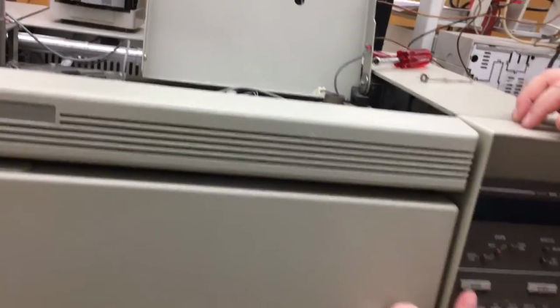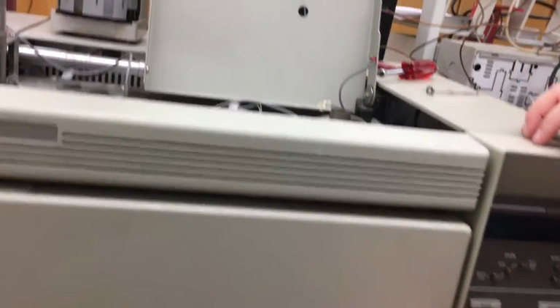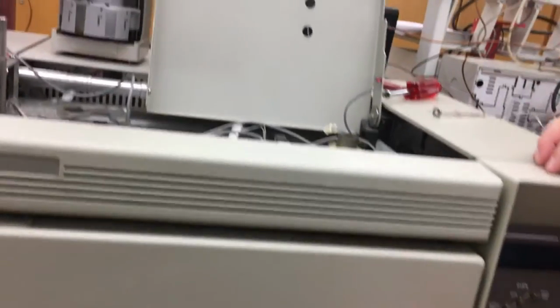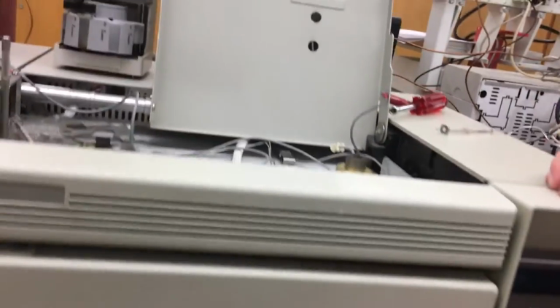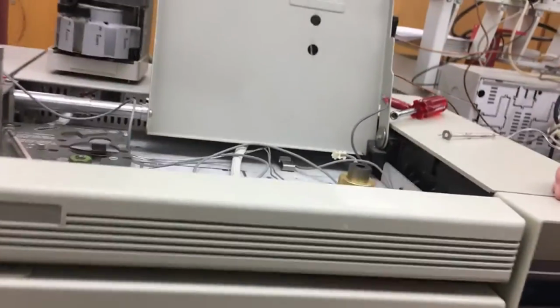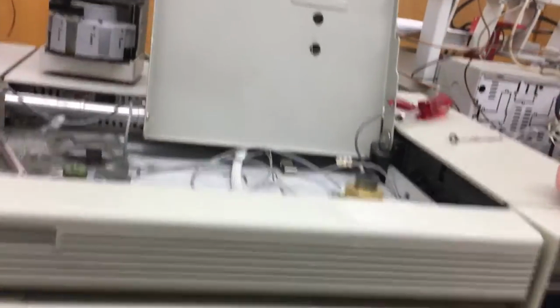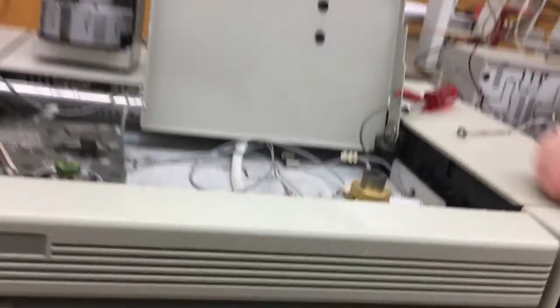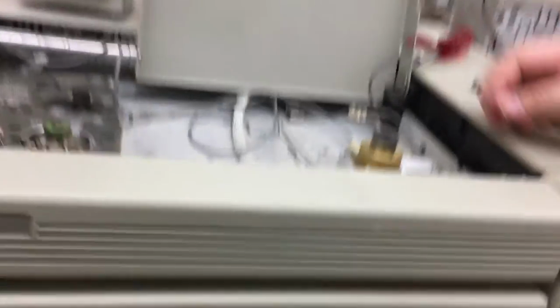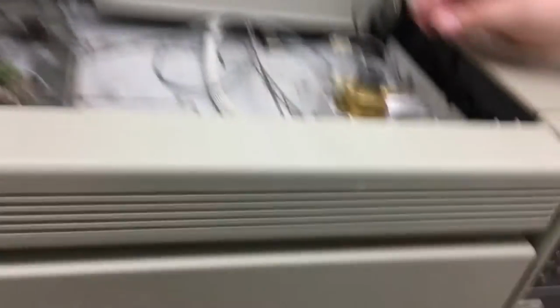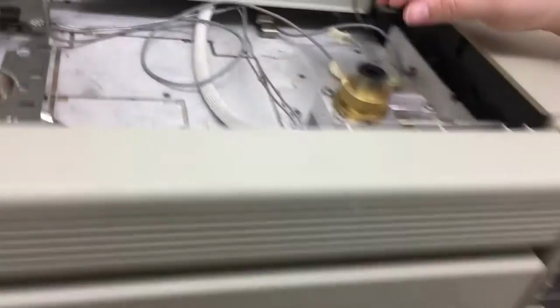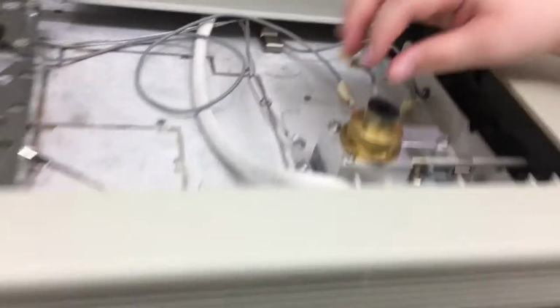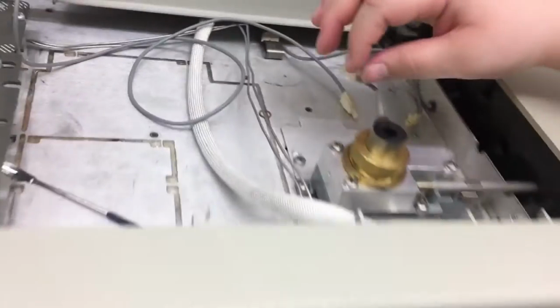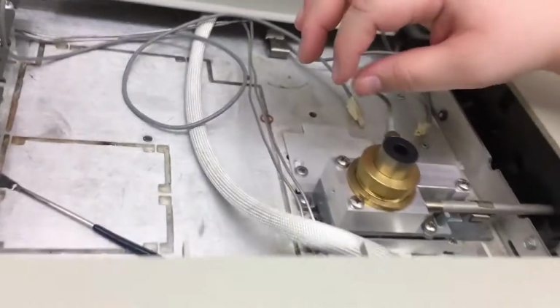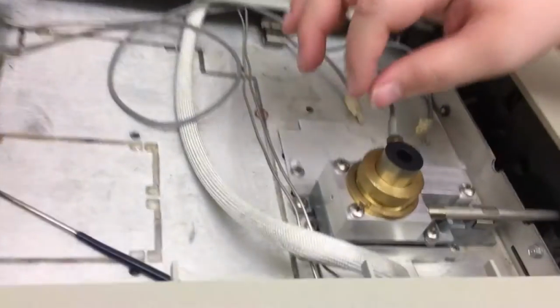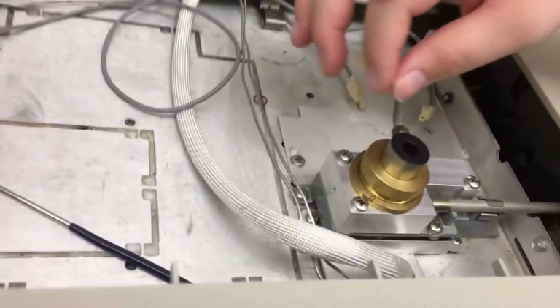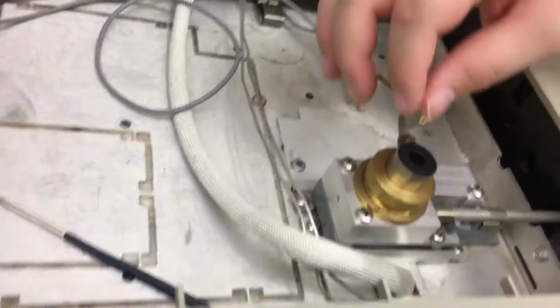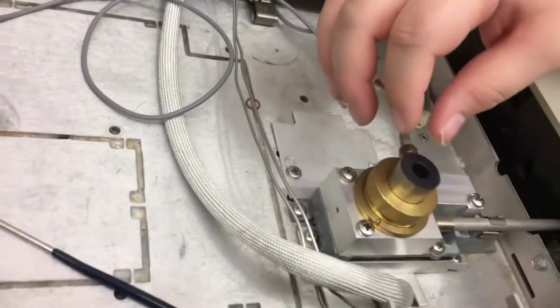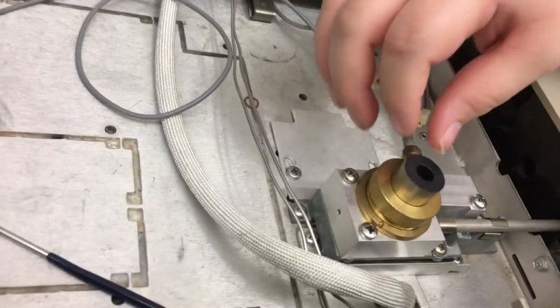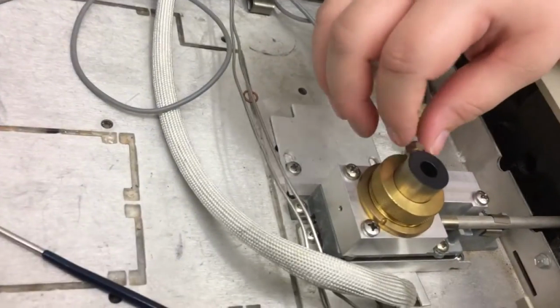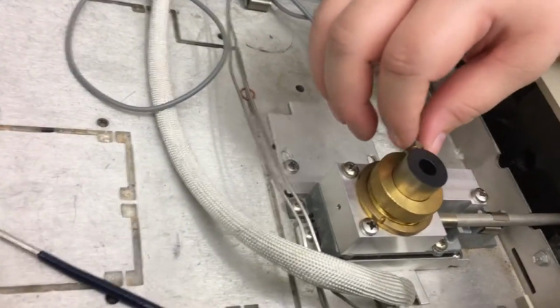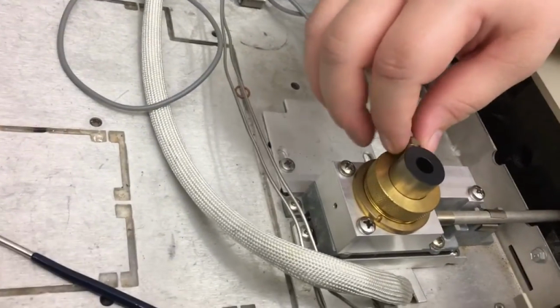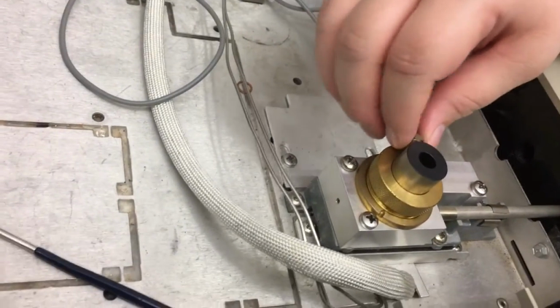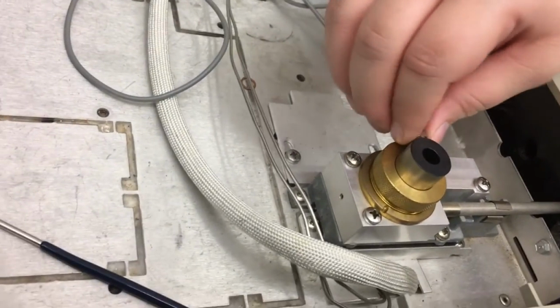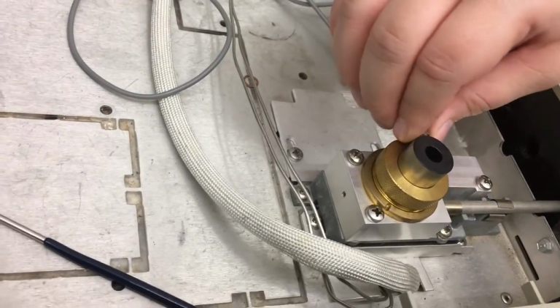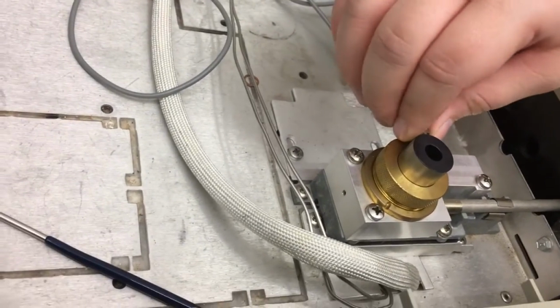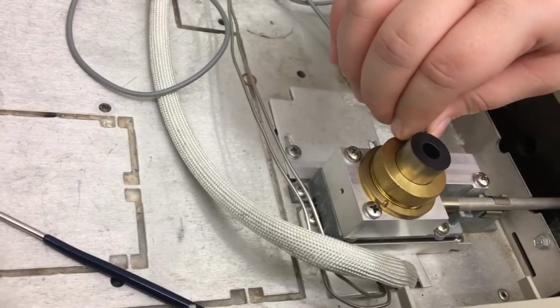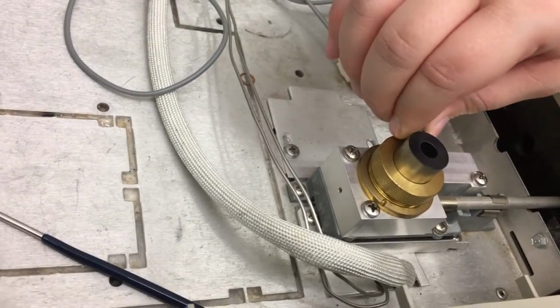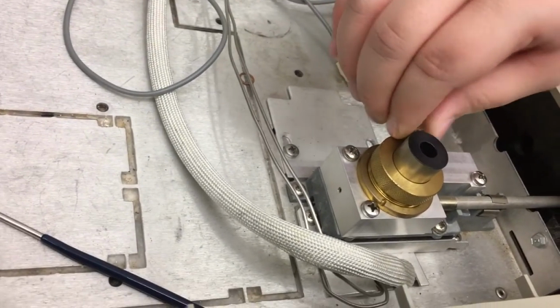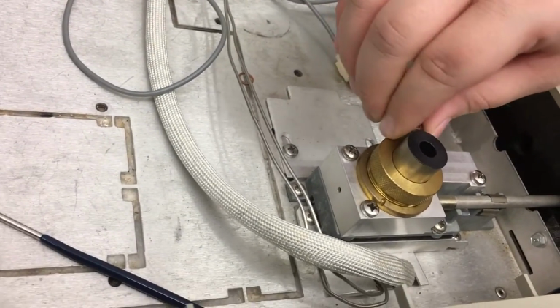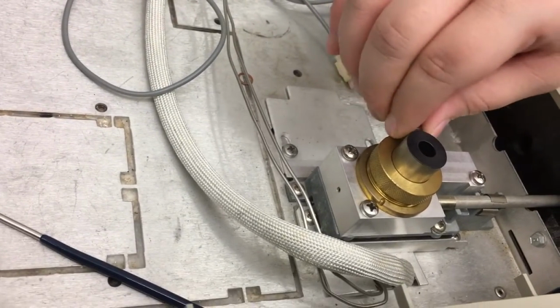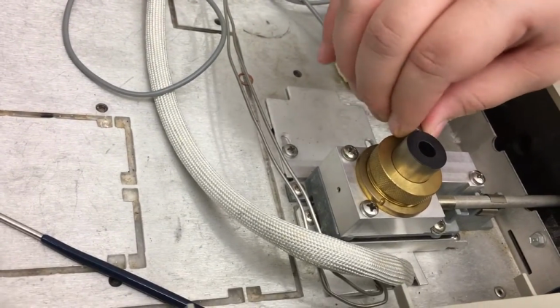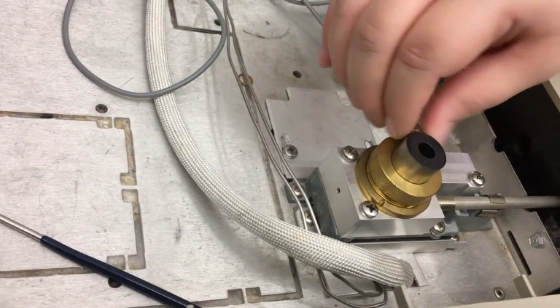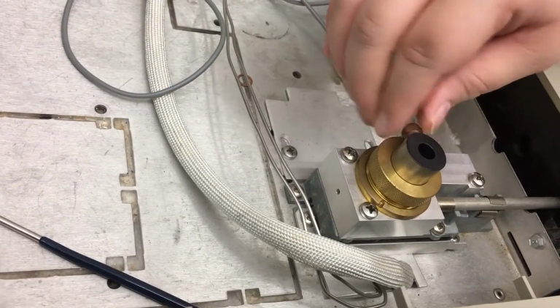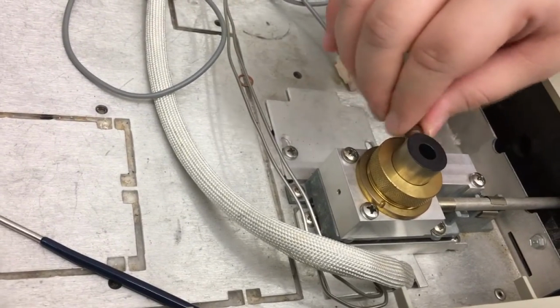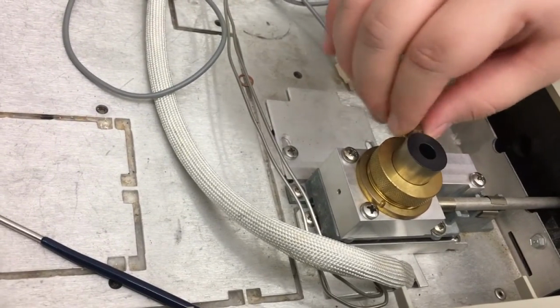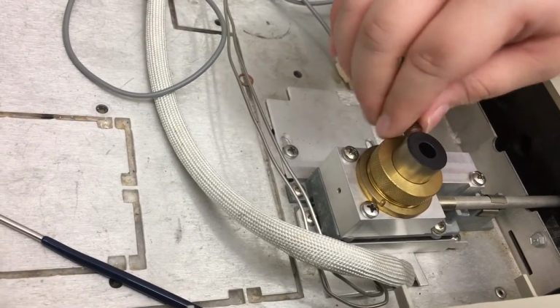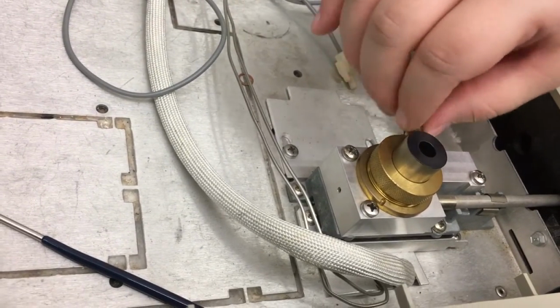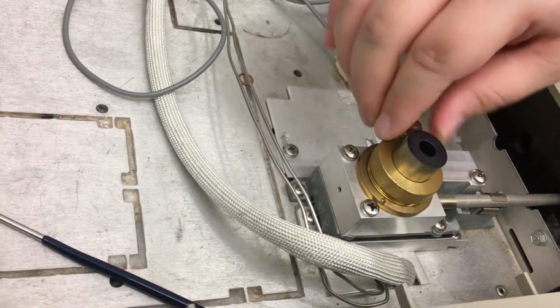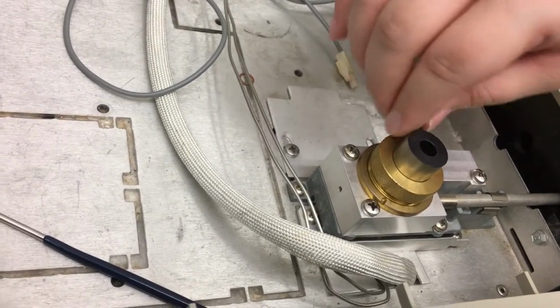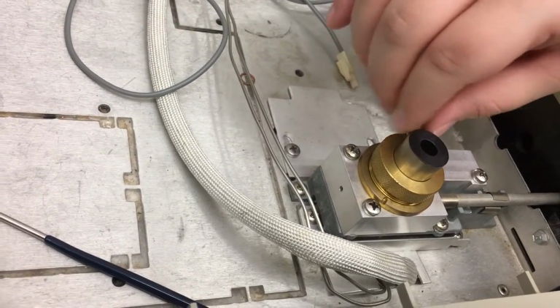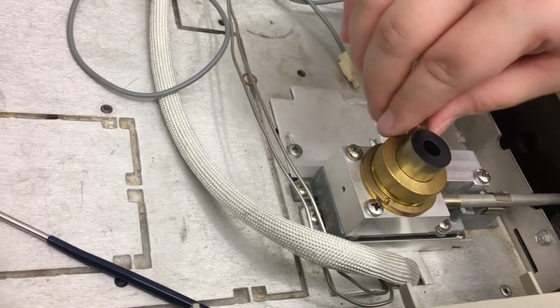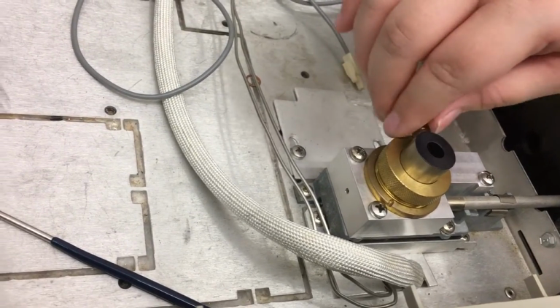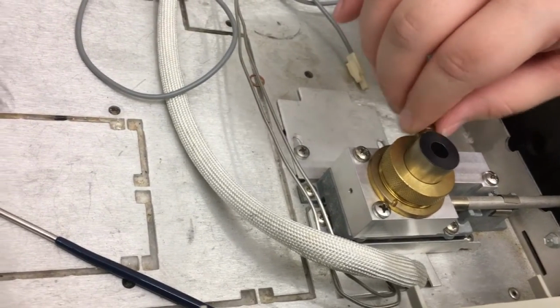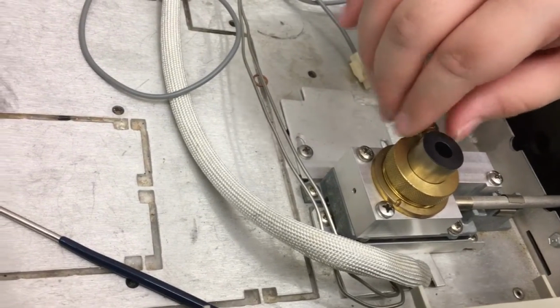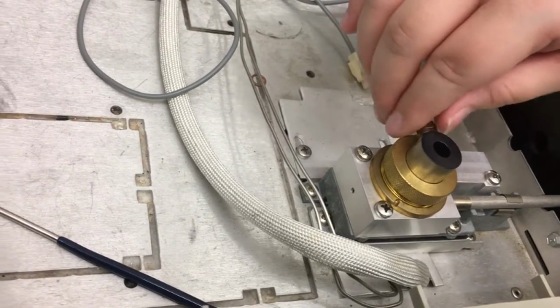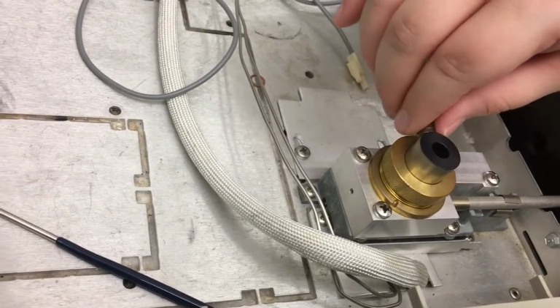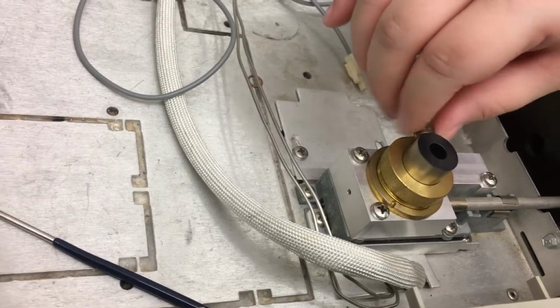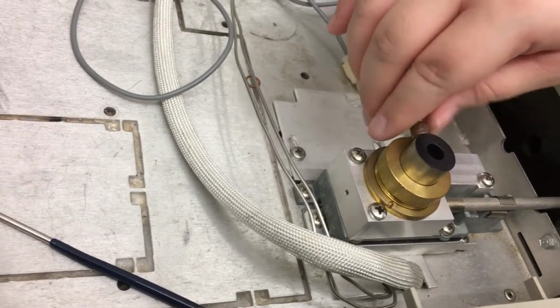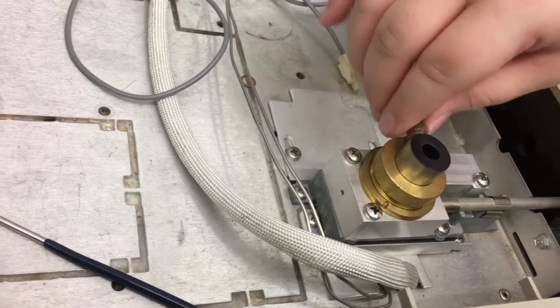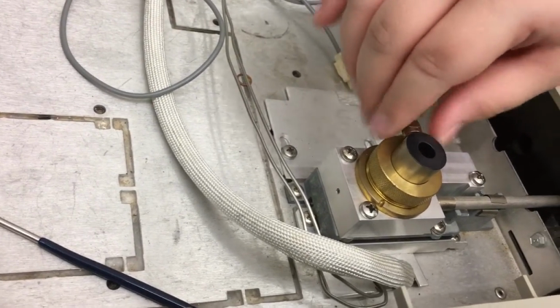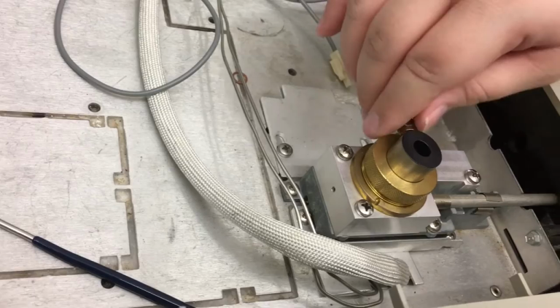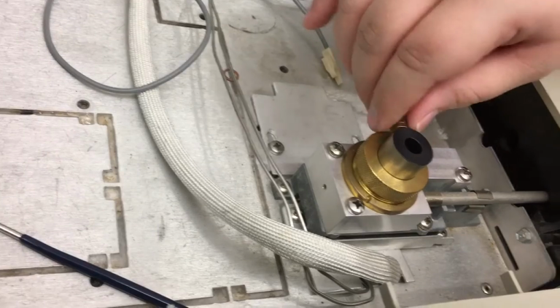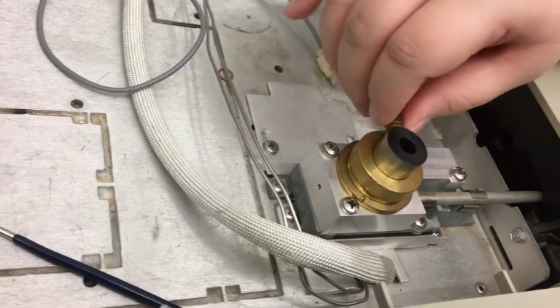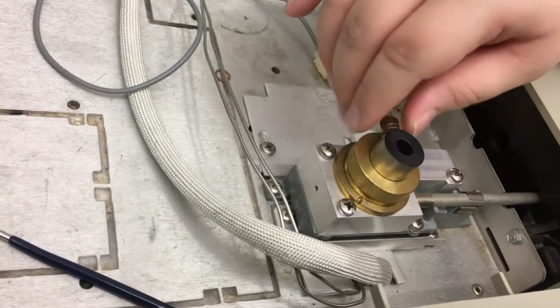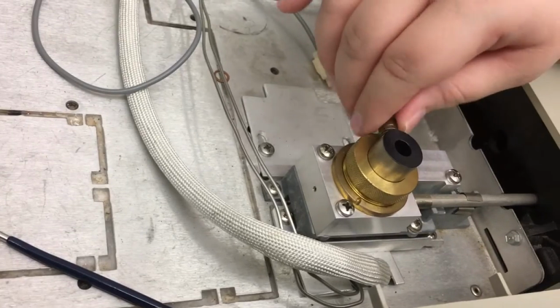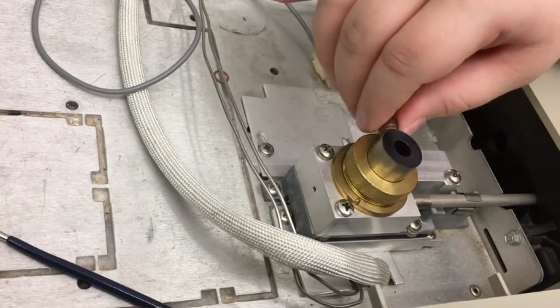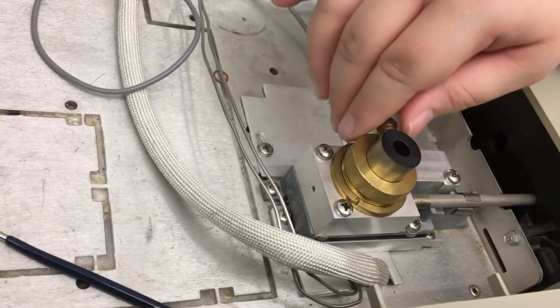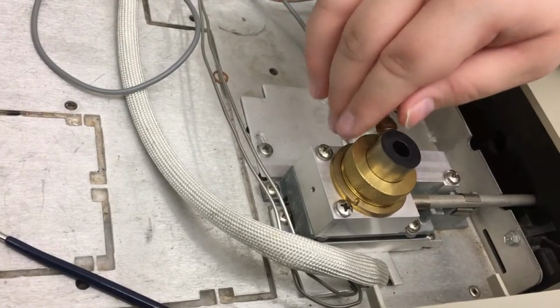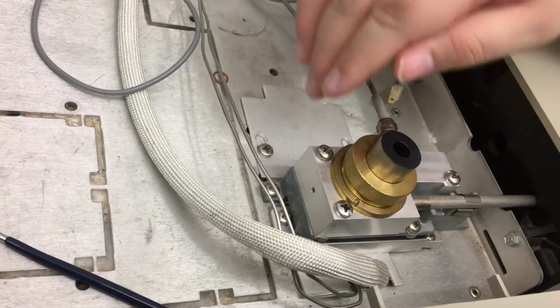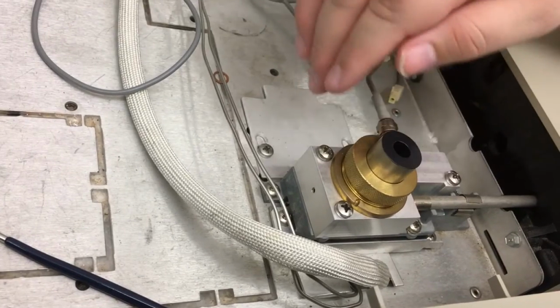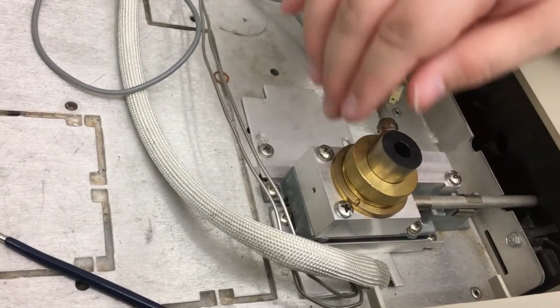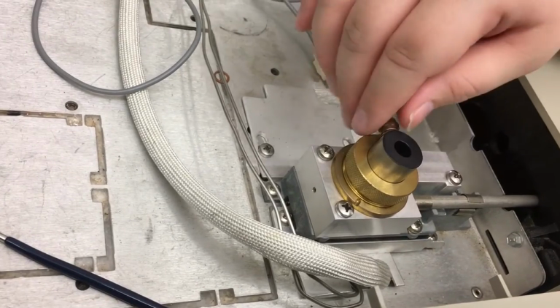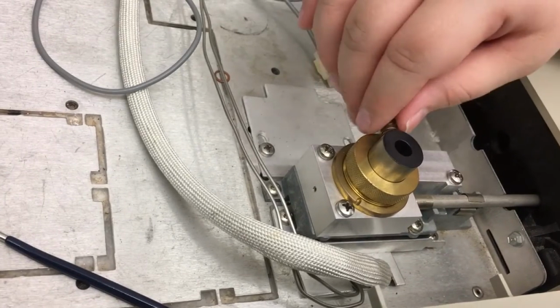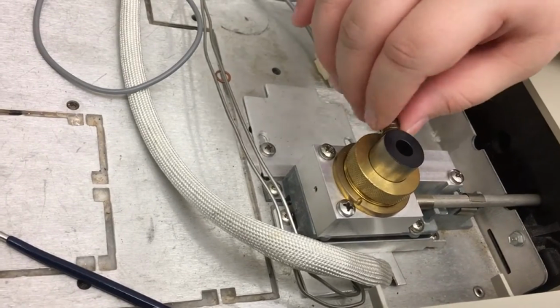In order to properly clean the flame ionization detector, it must be taken apart and removed from the GC unit.